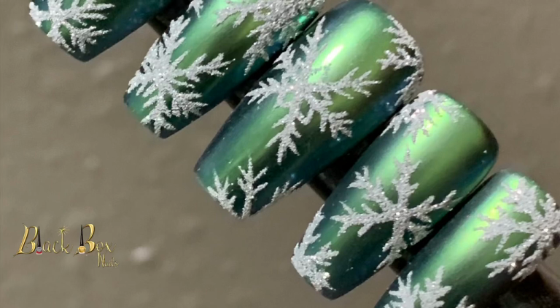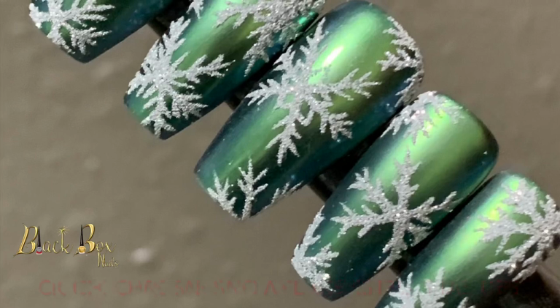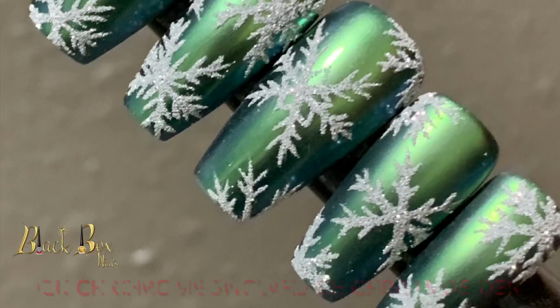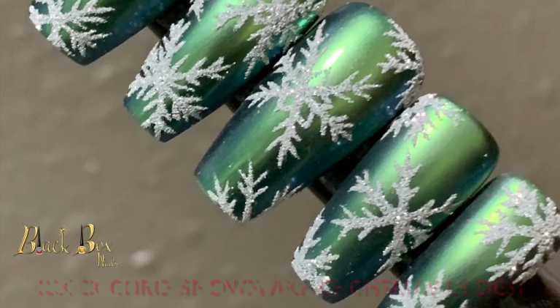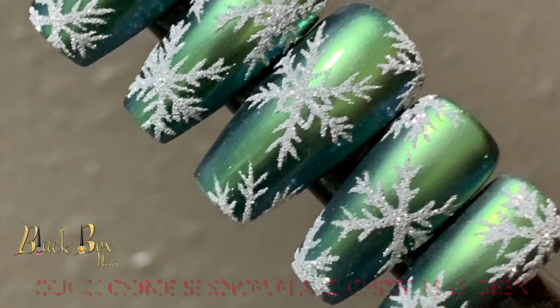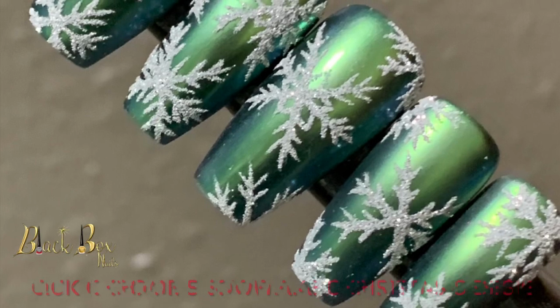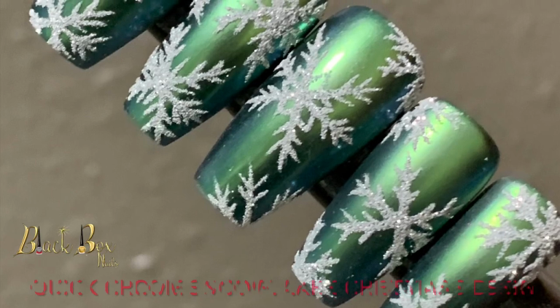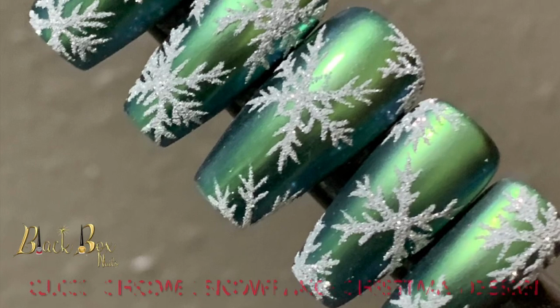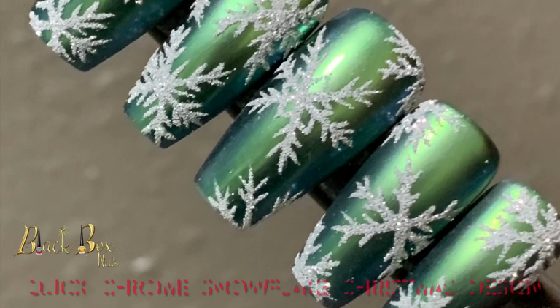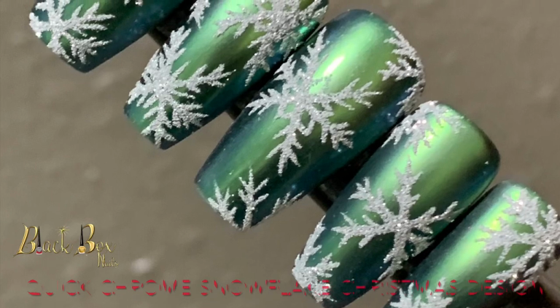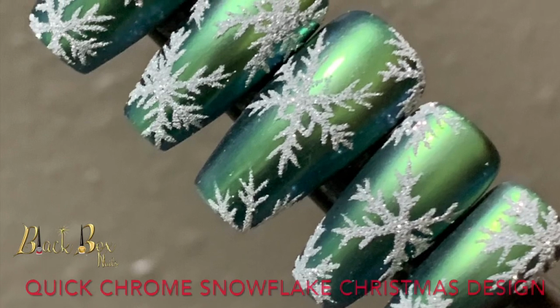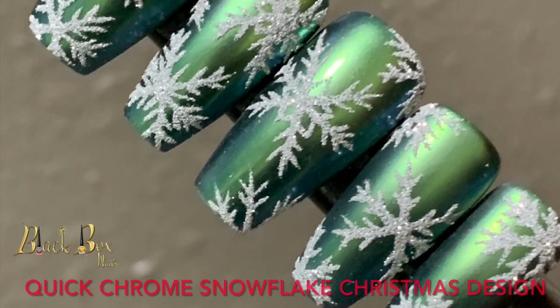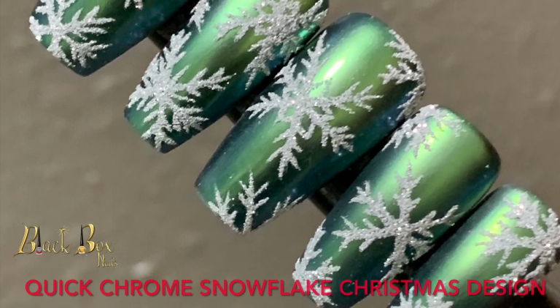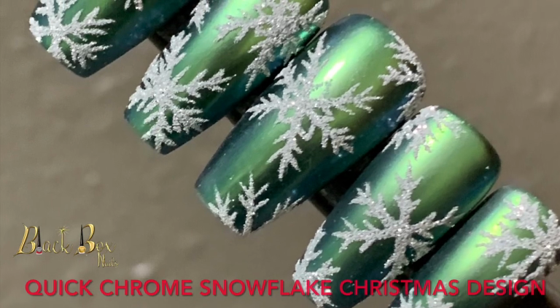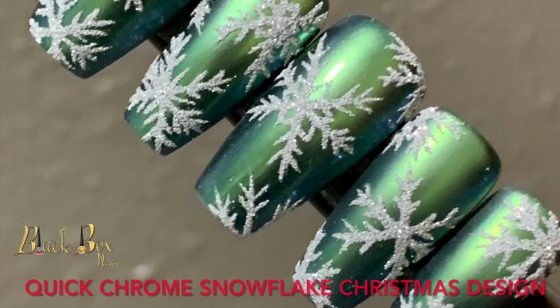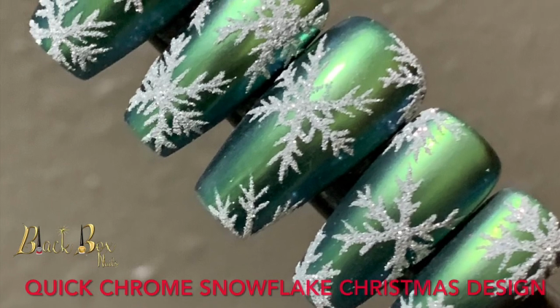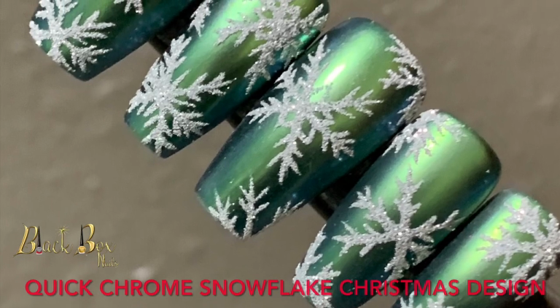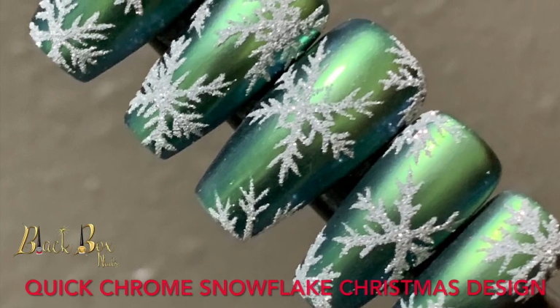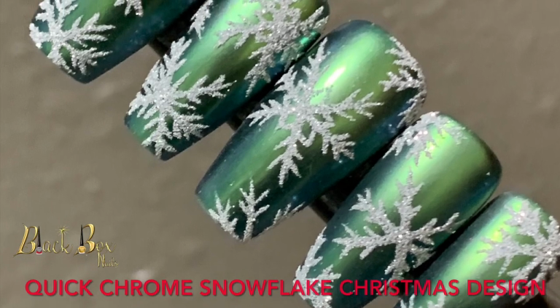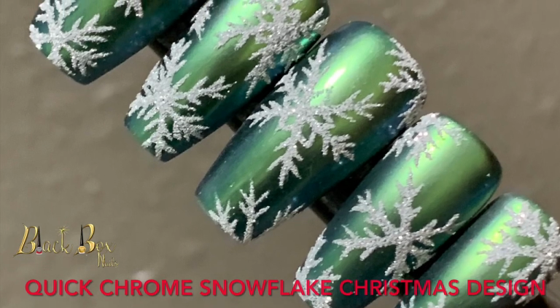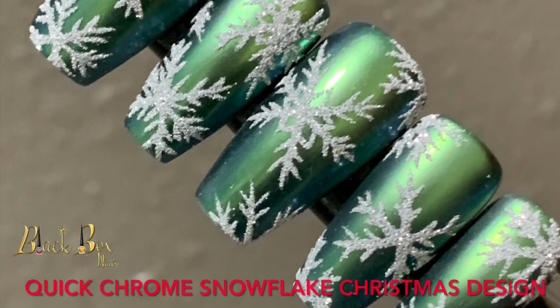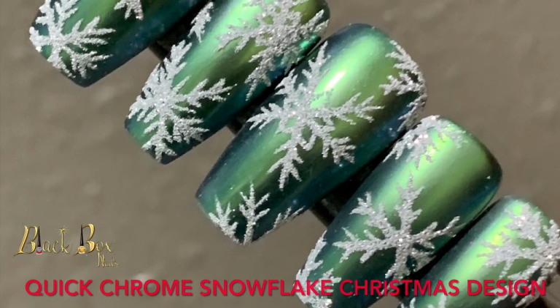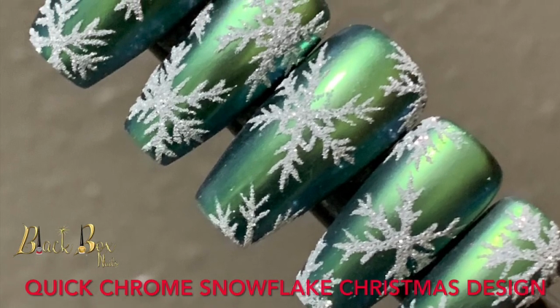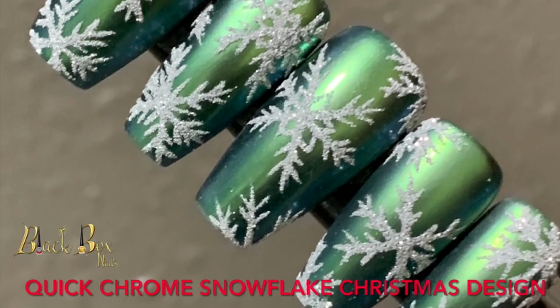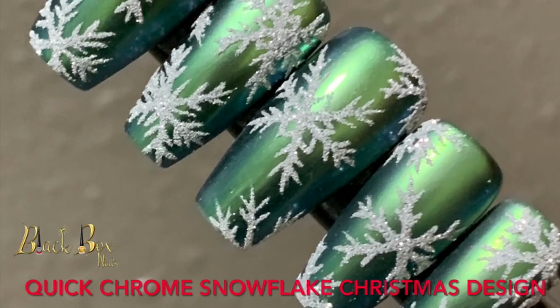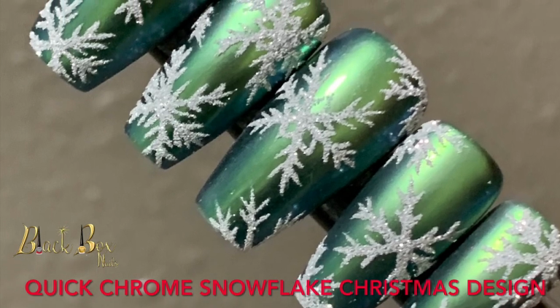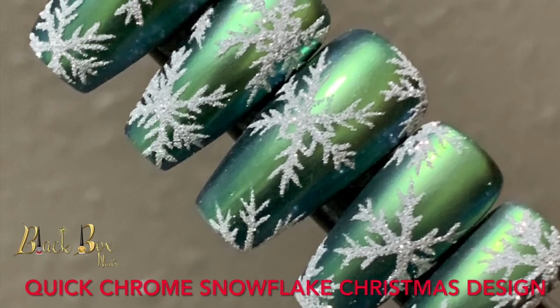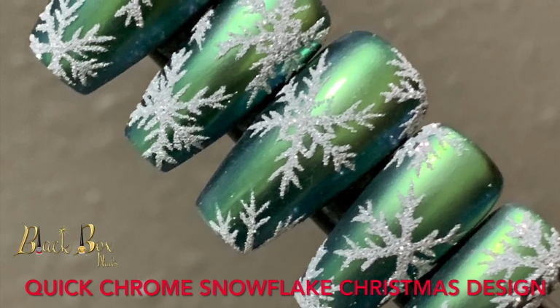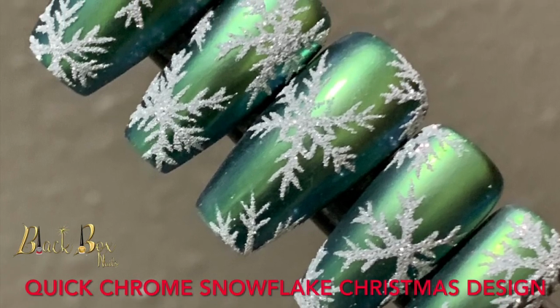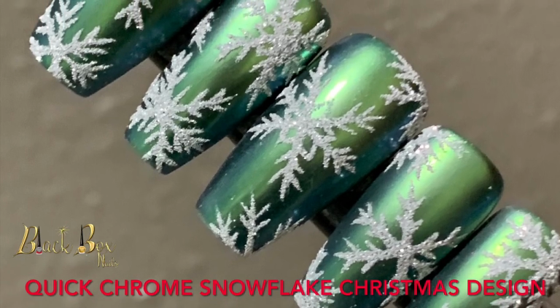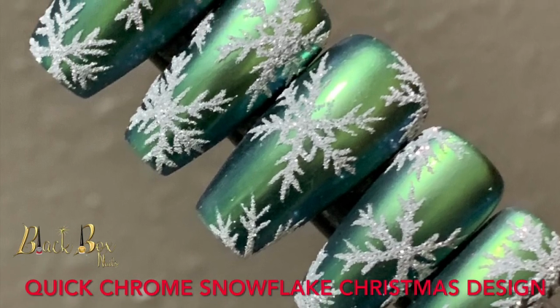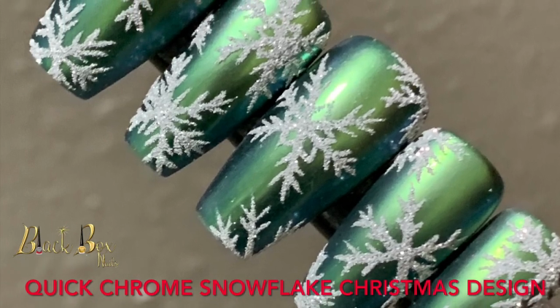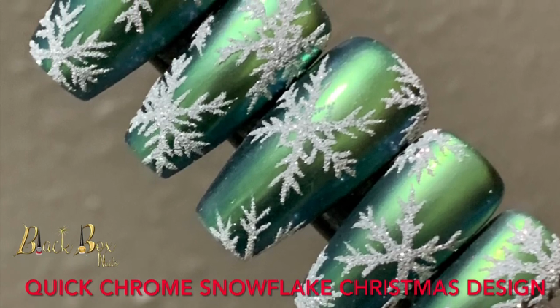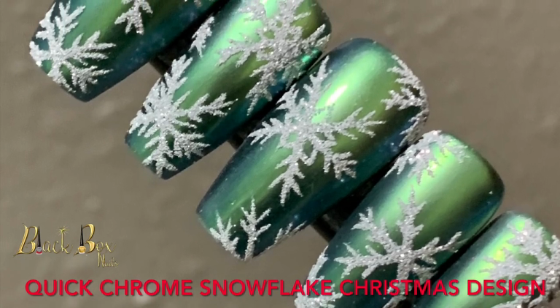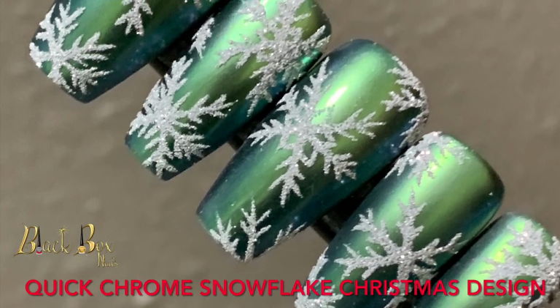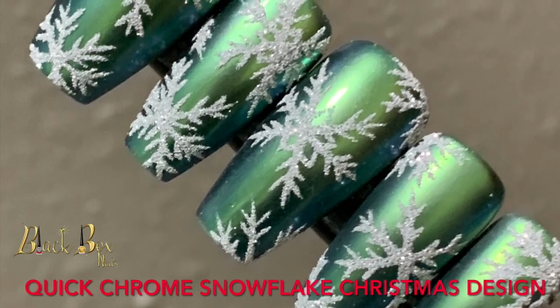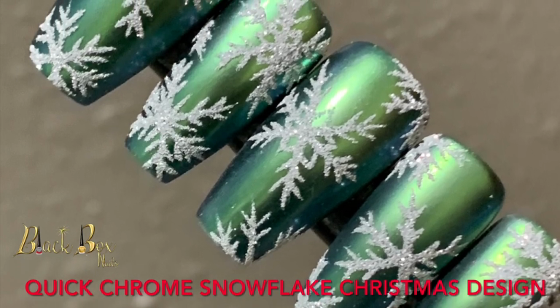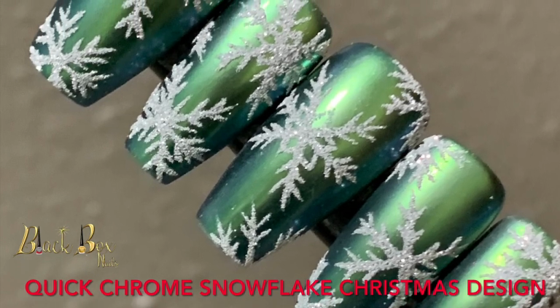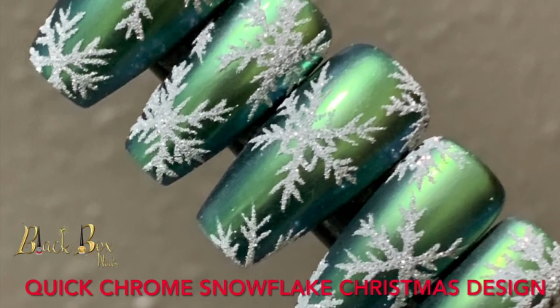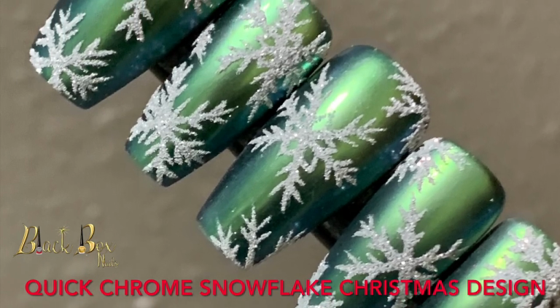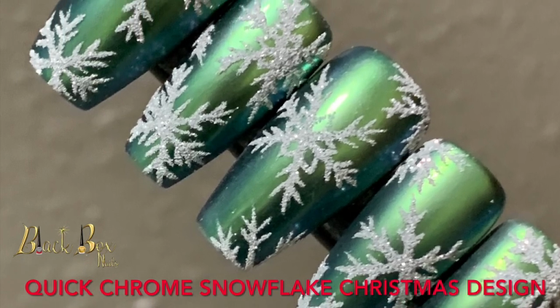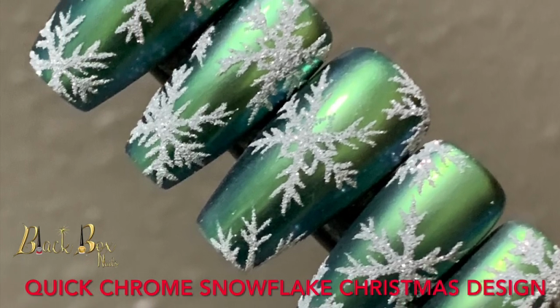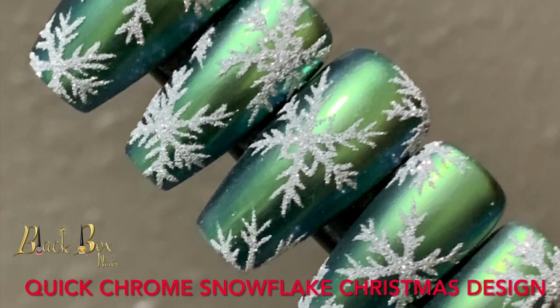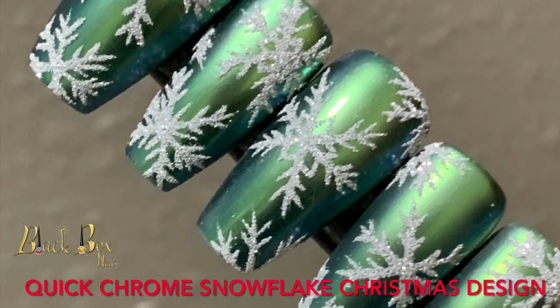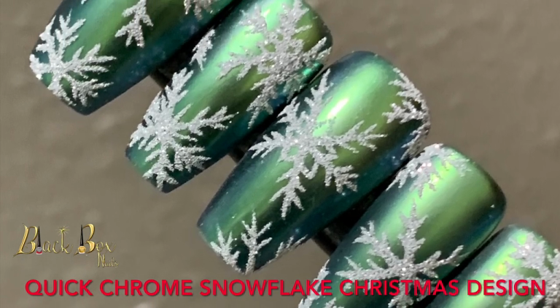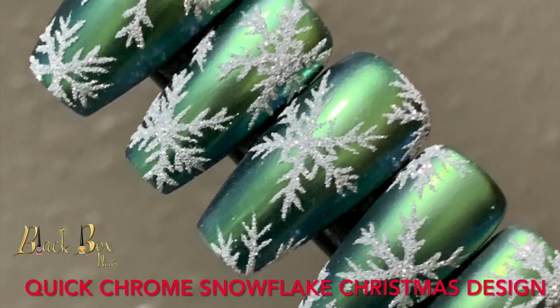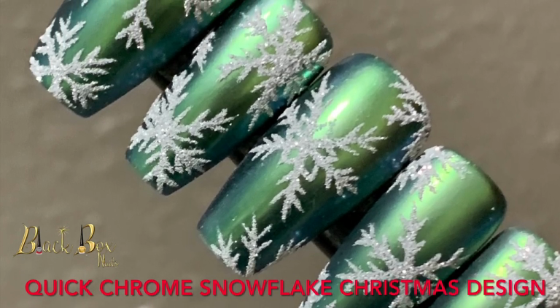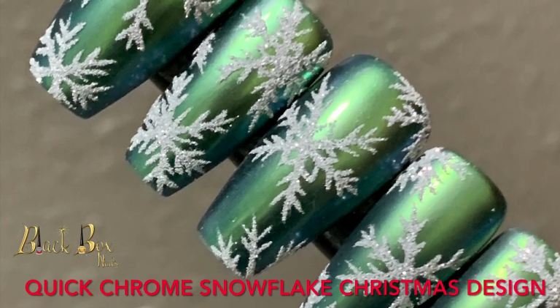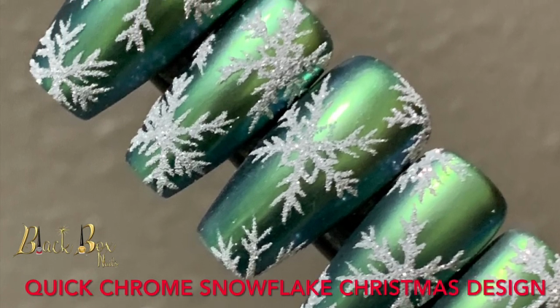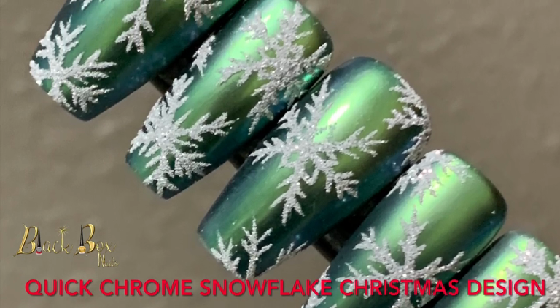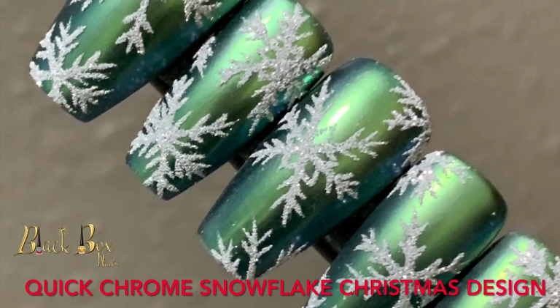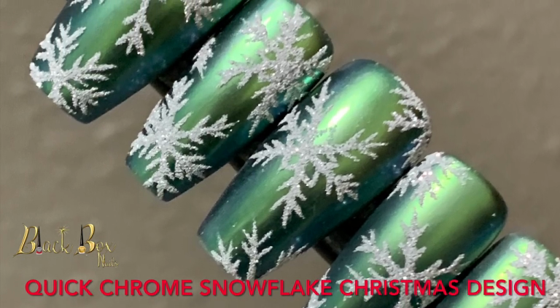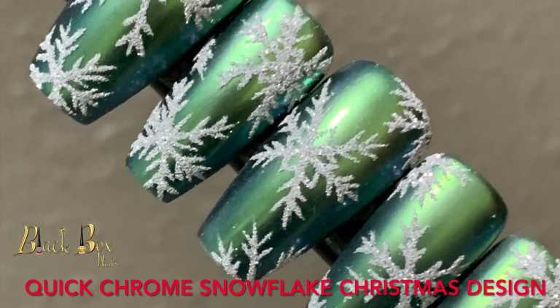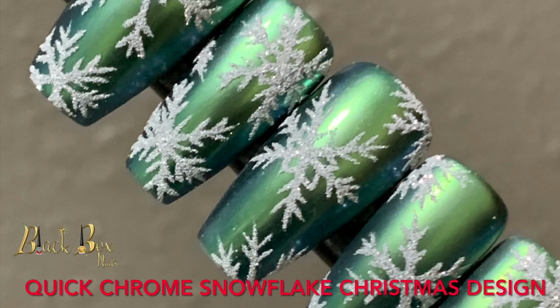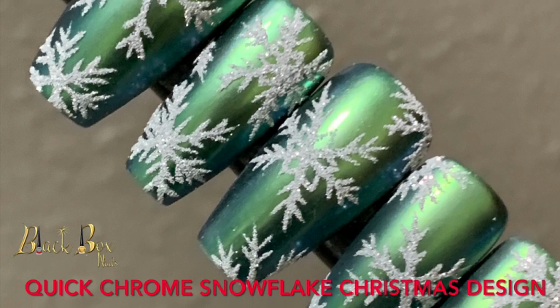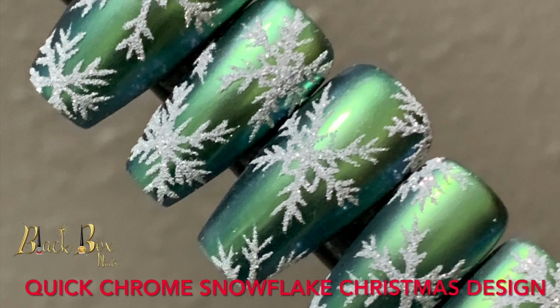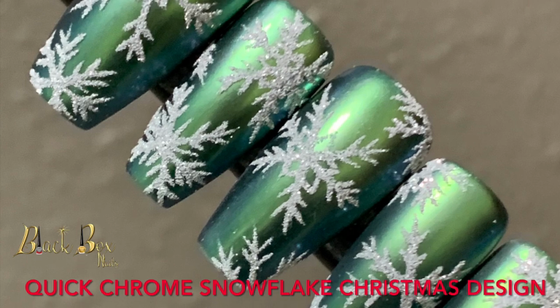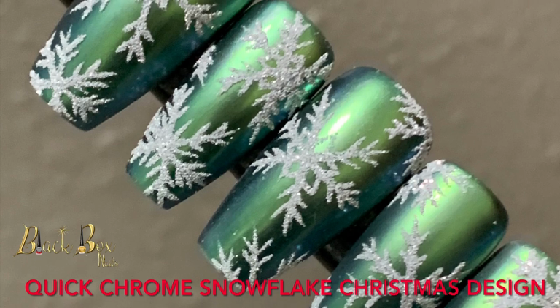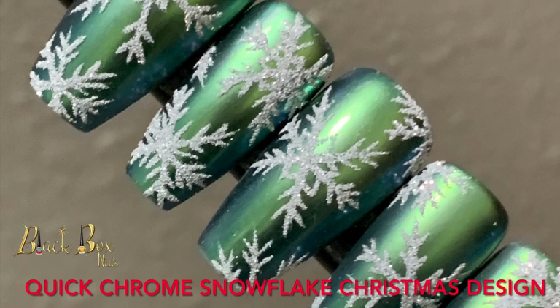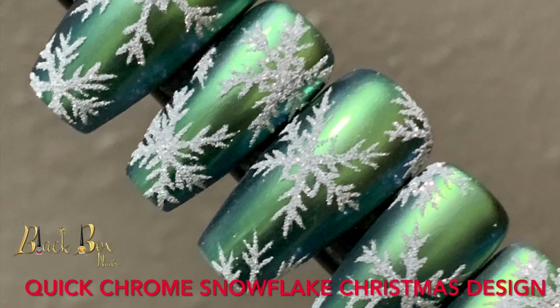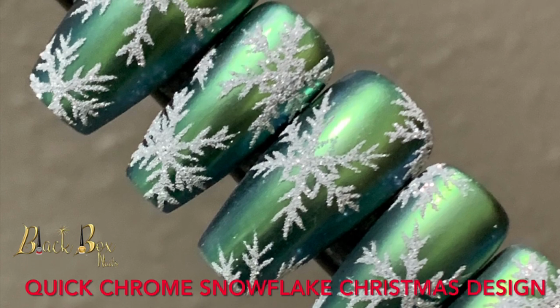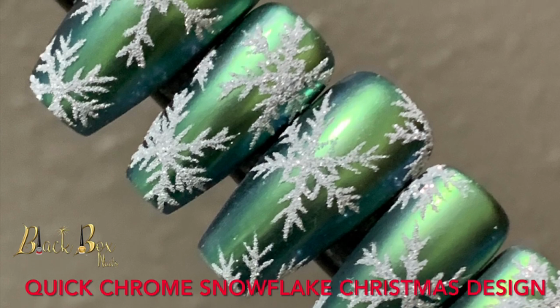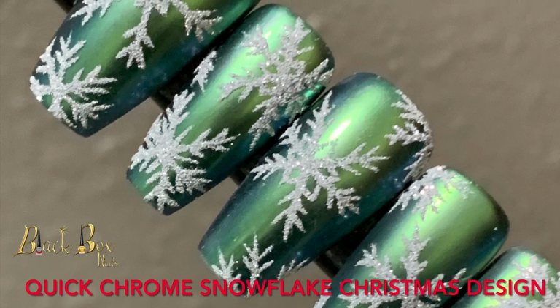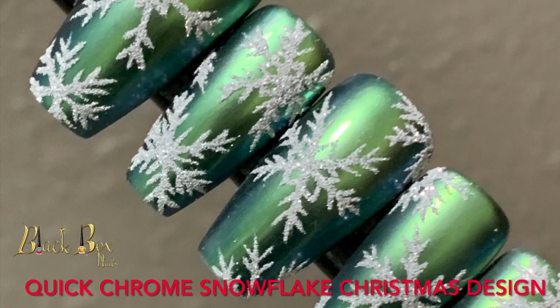Hi guys, today I'm going to show you how to do a quick and easy snowflake Christmas design.